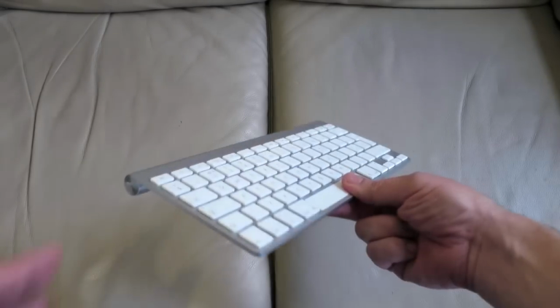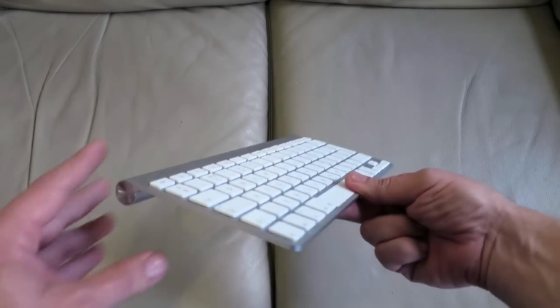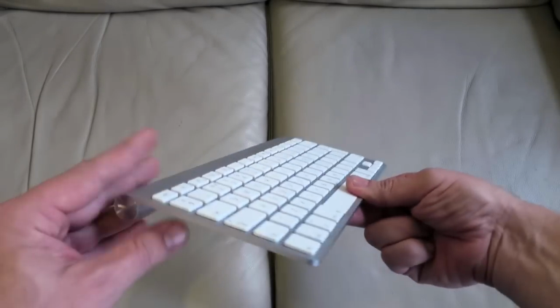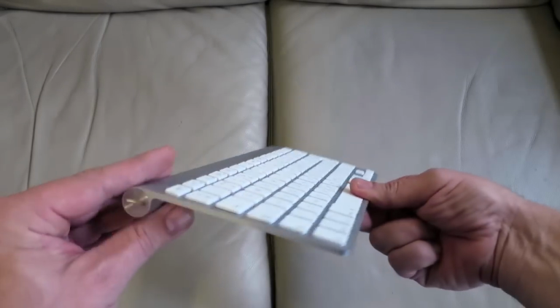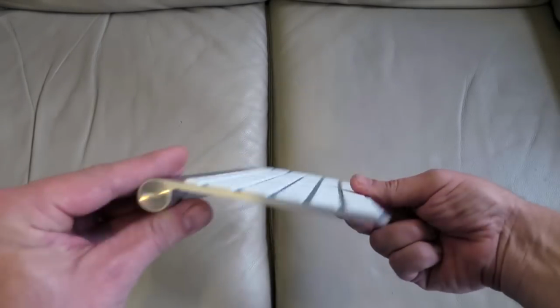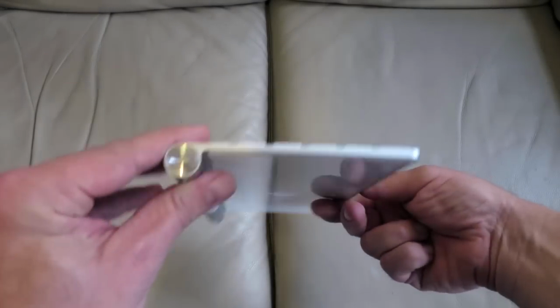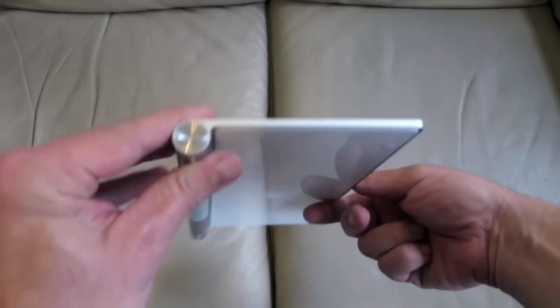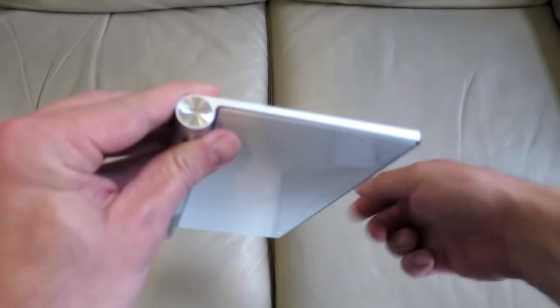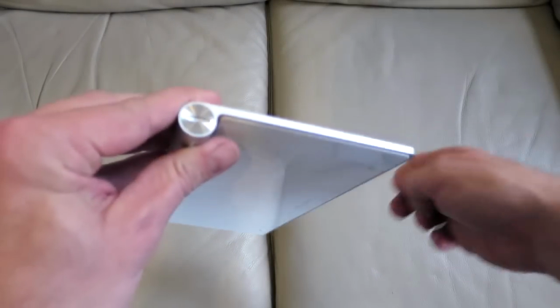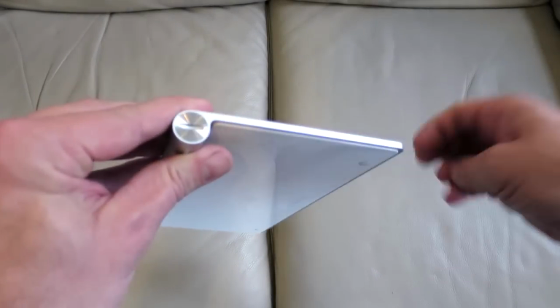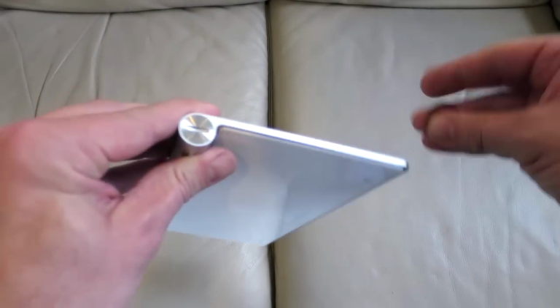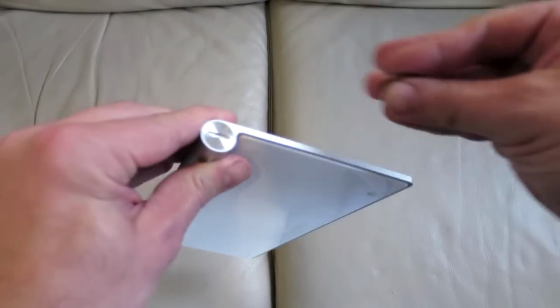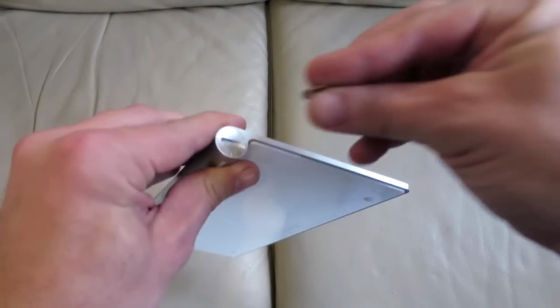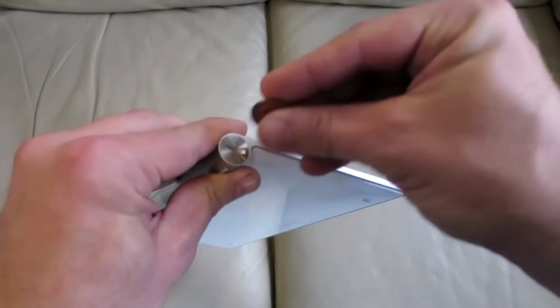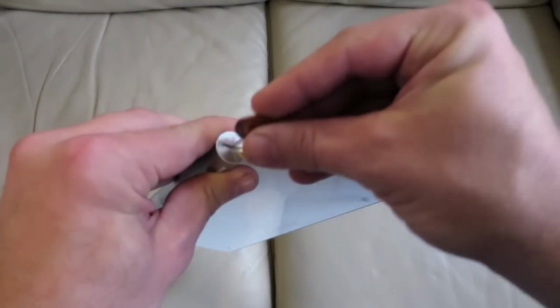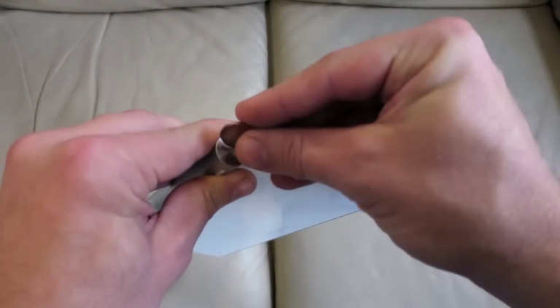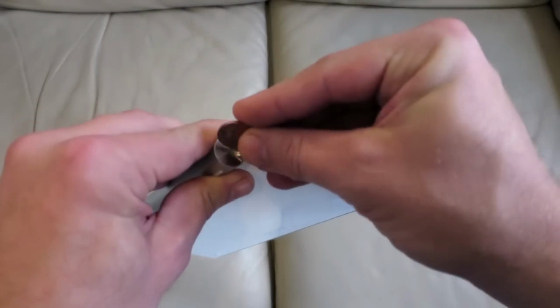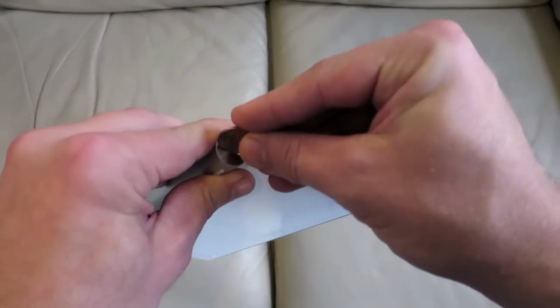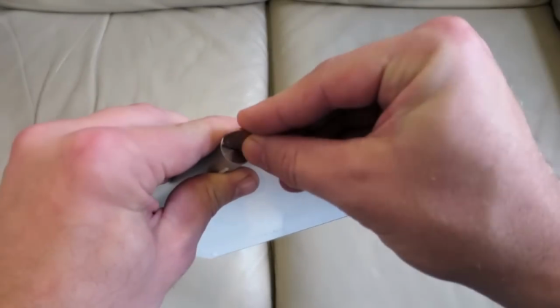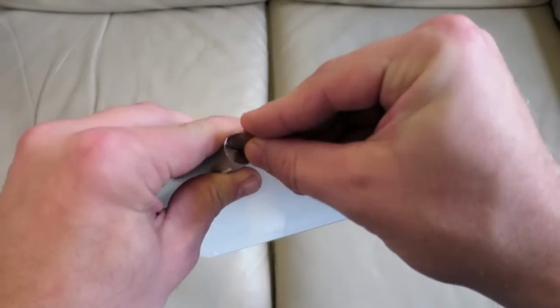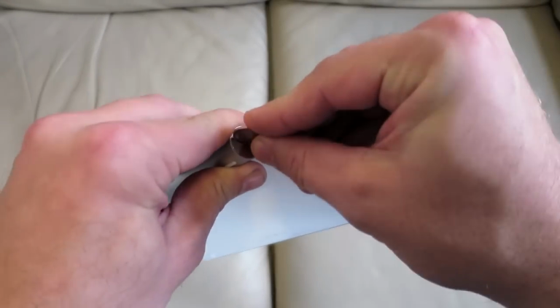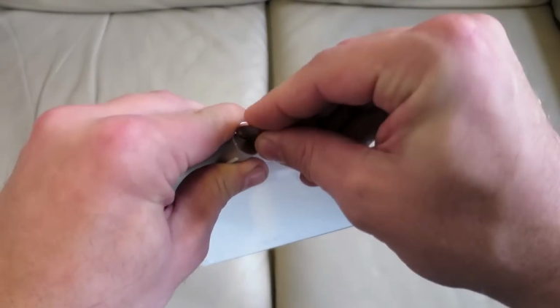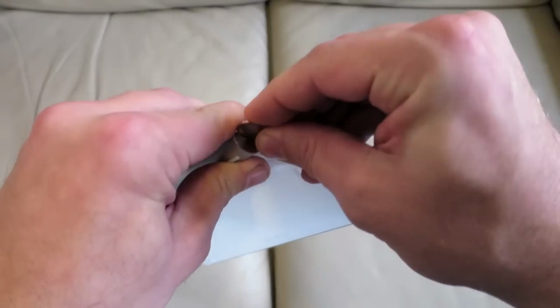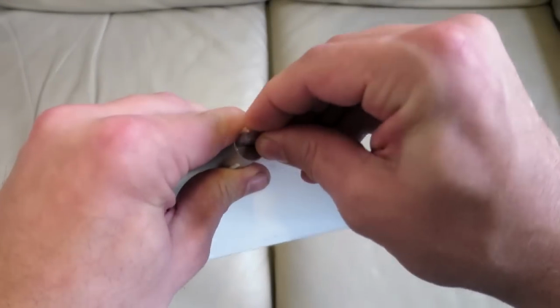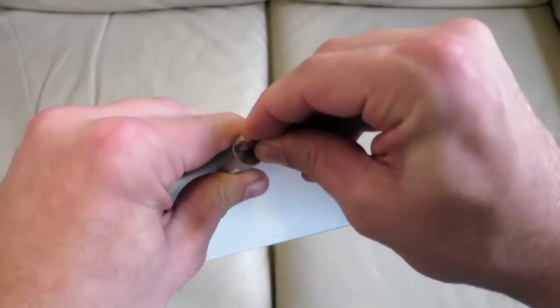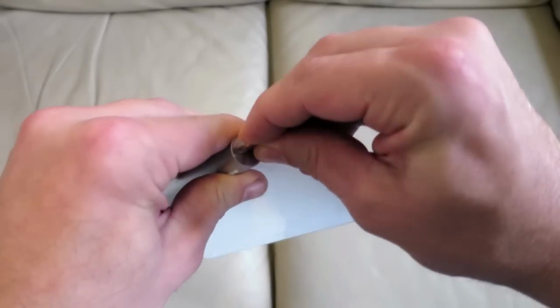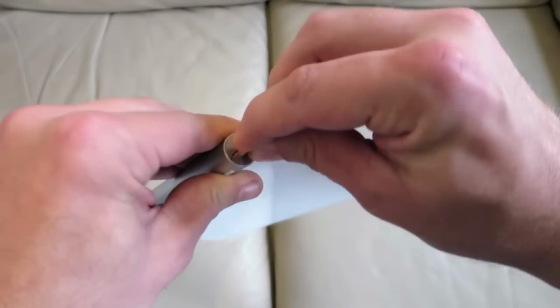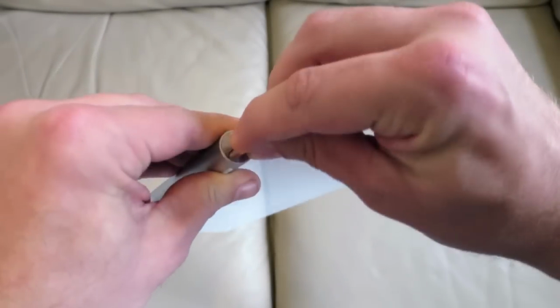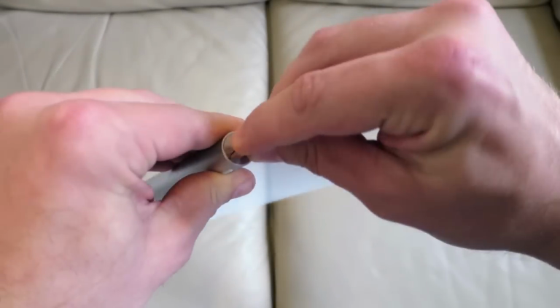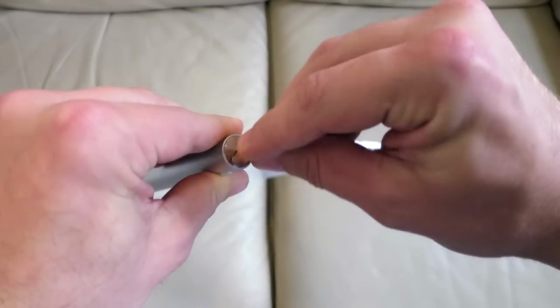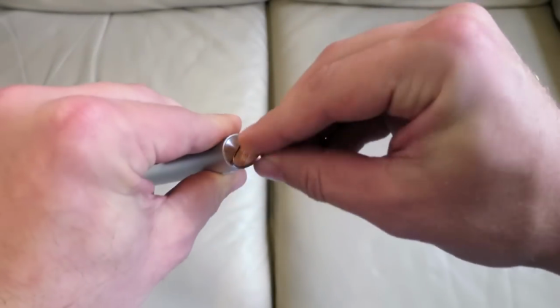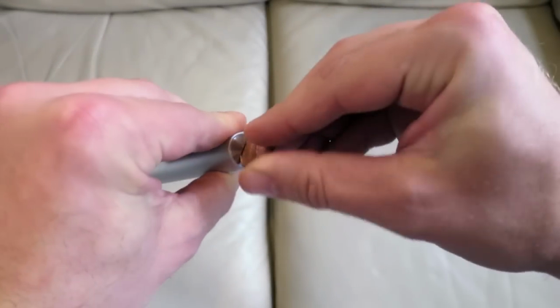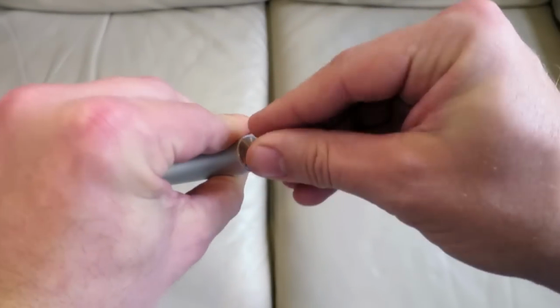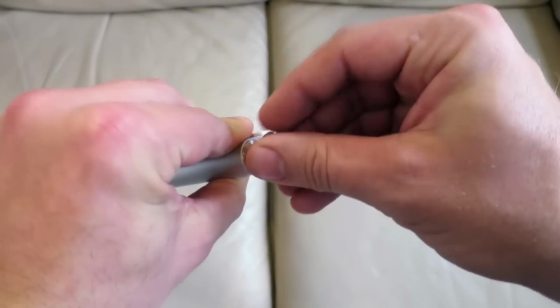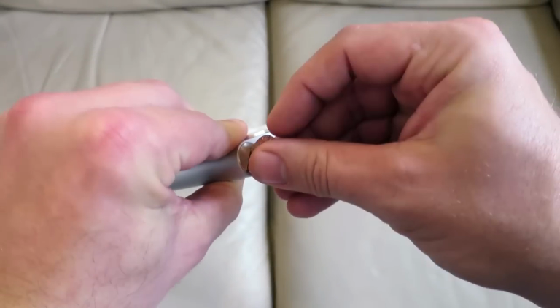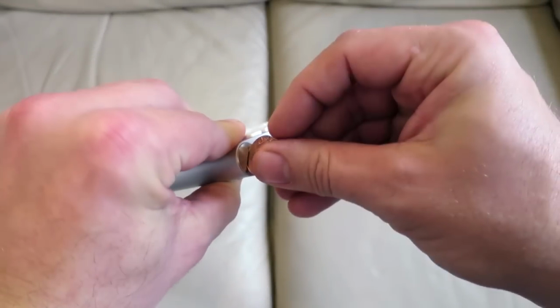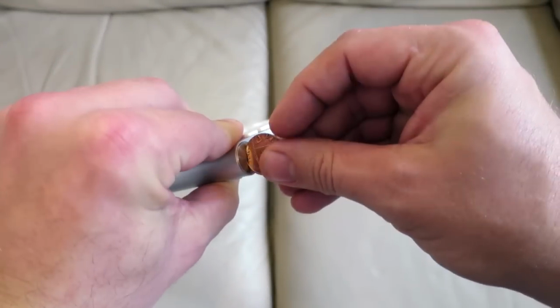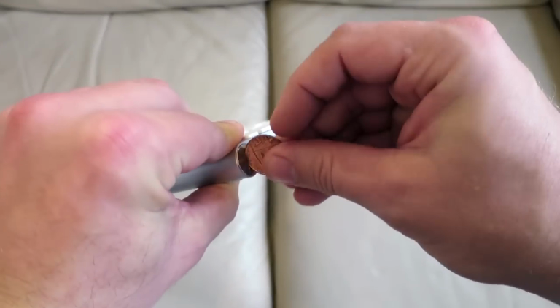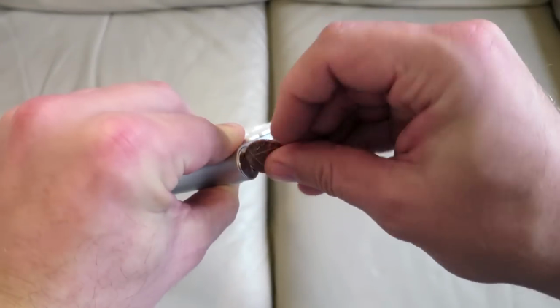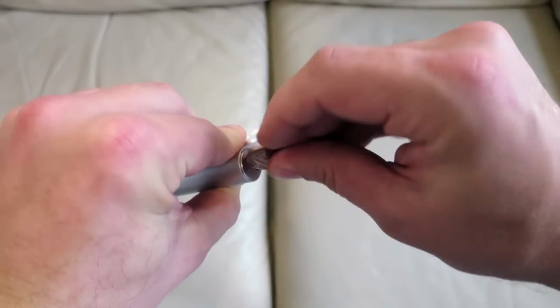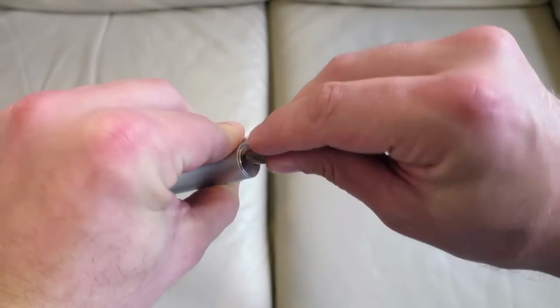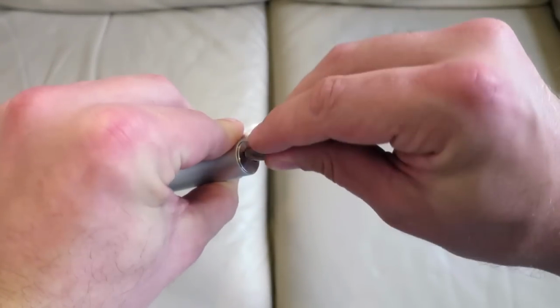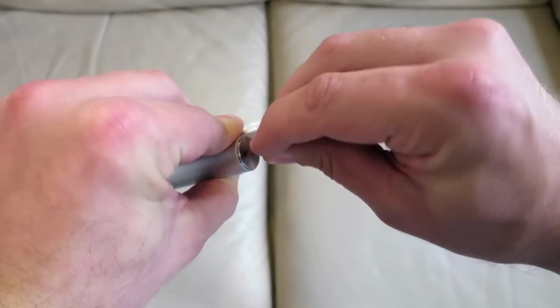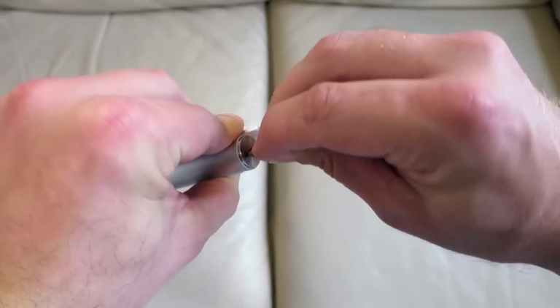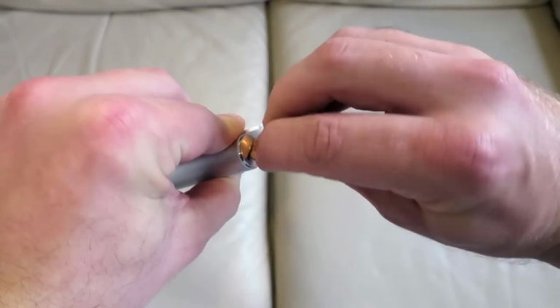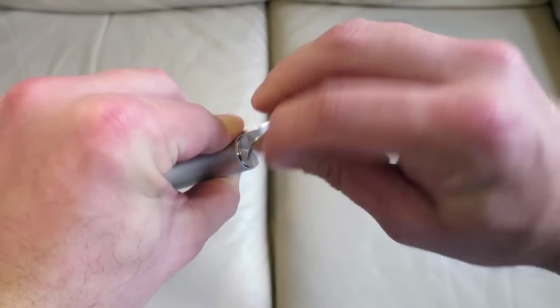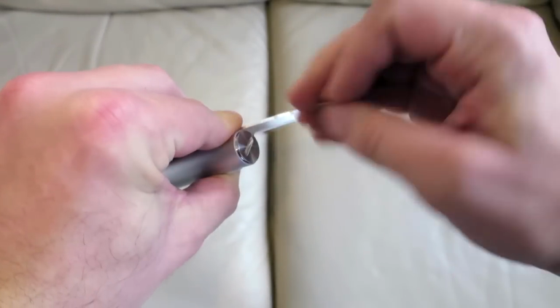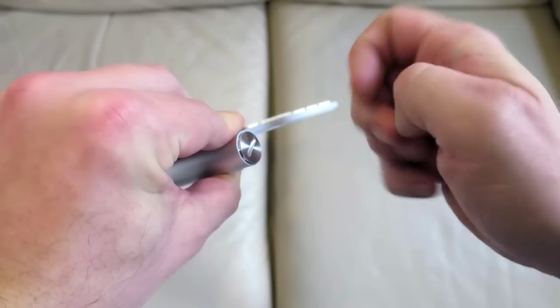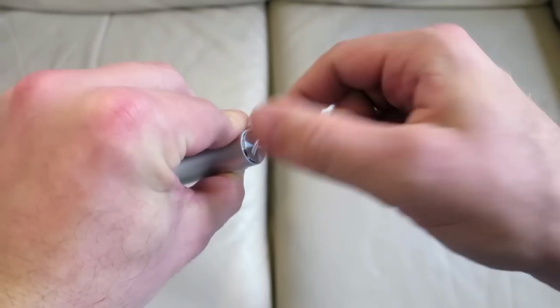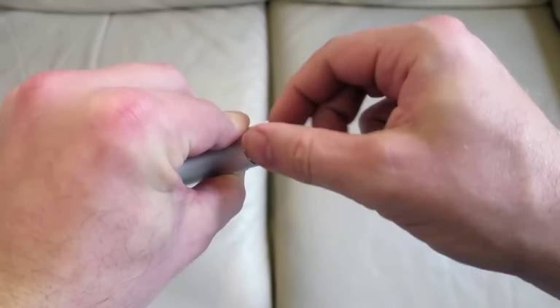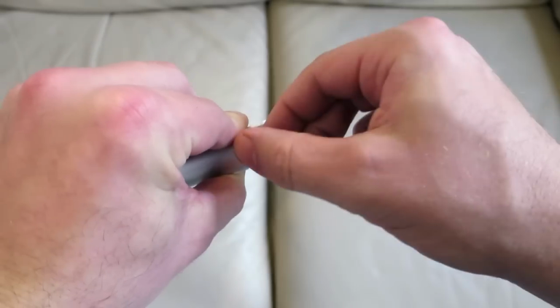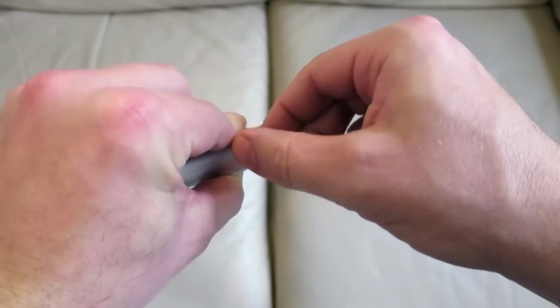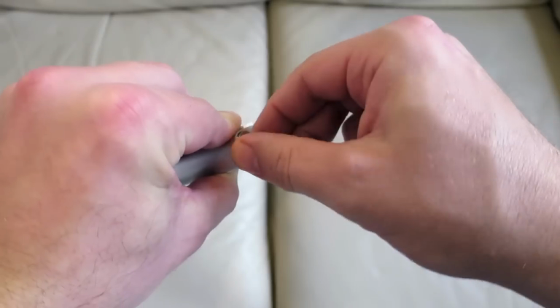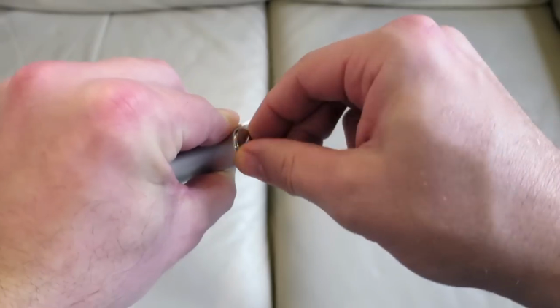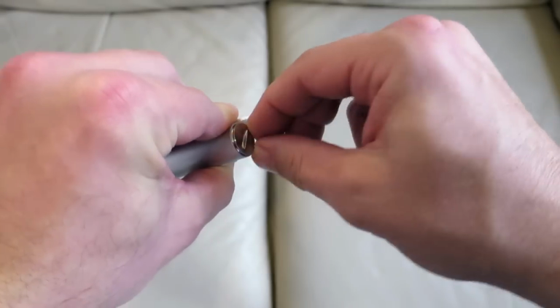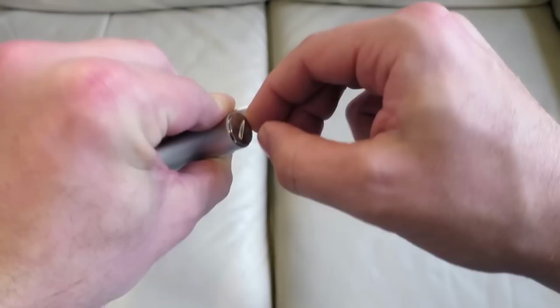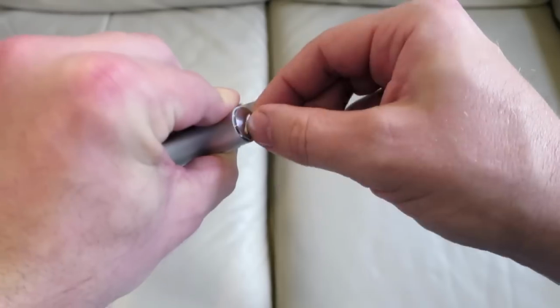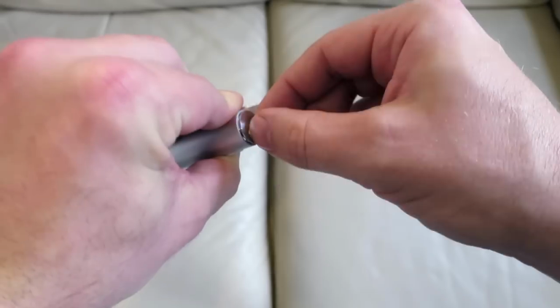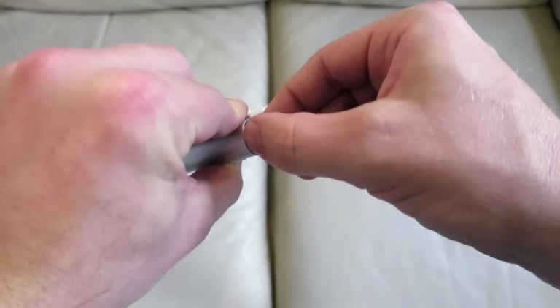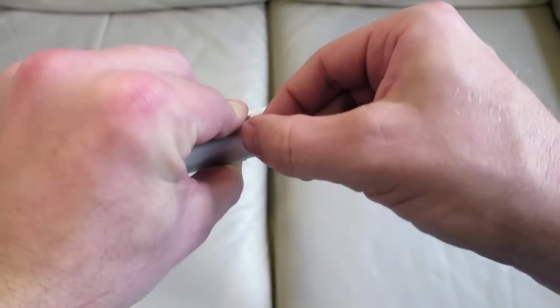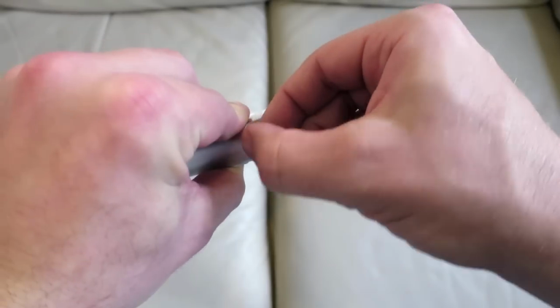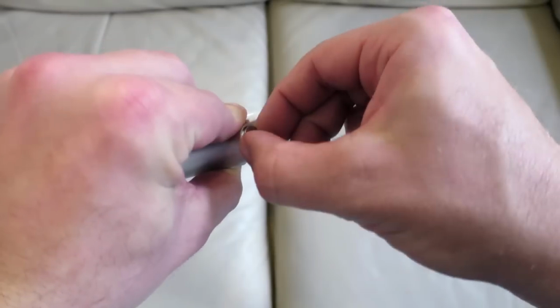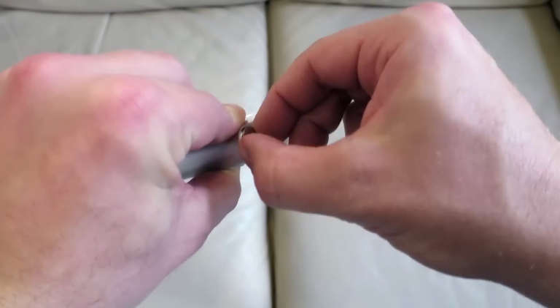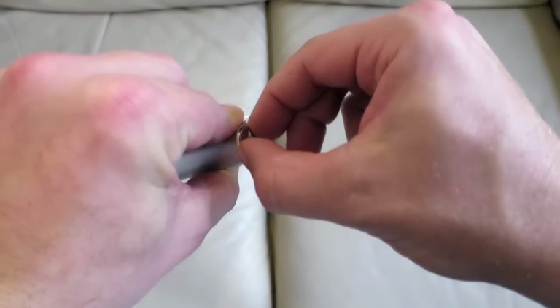The battery compartment is here on the left hand side. I'll just use a penny to unscrew it and it takes two AA batteries.